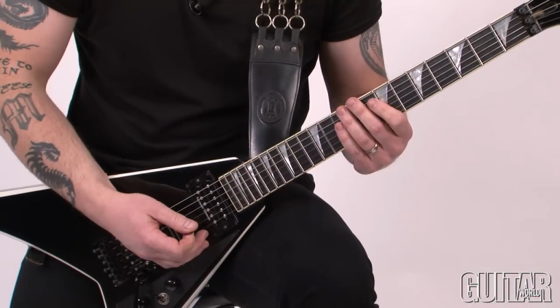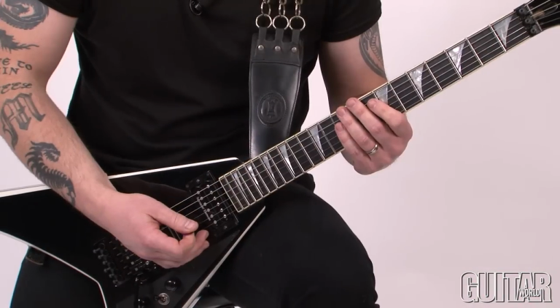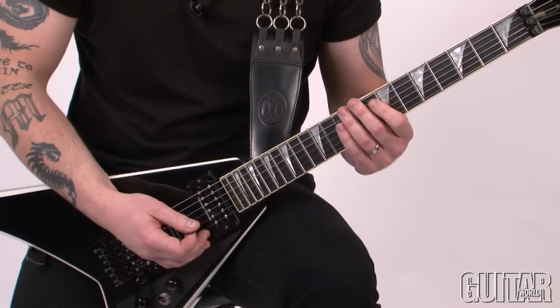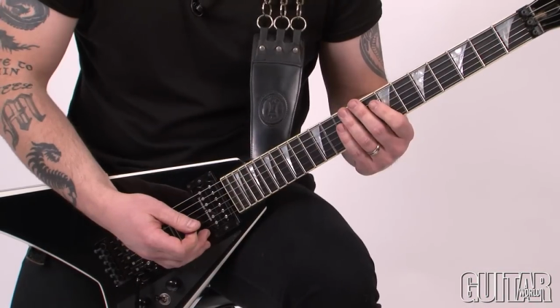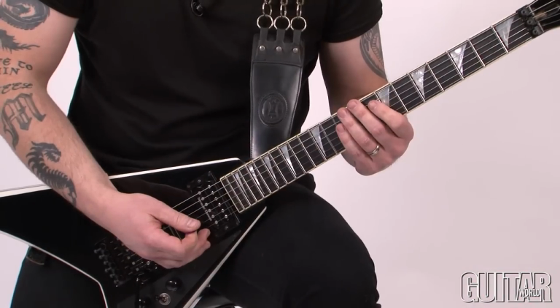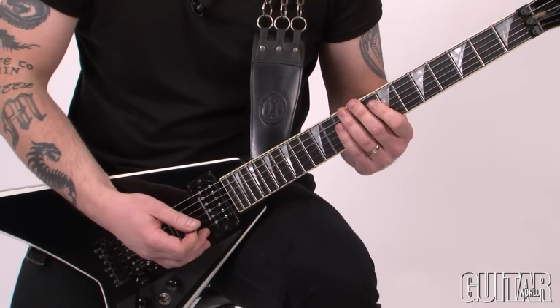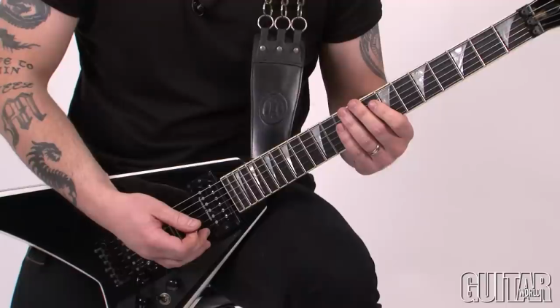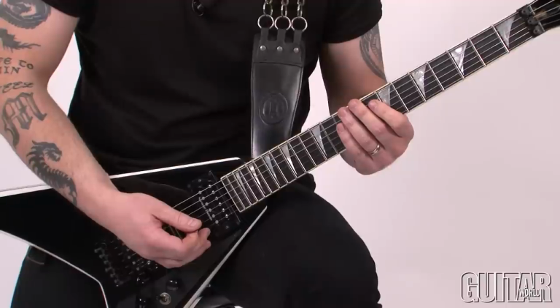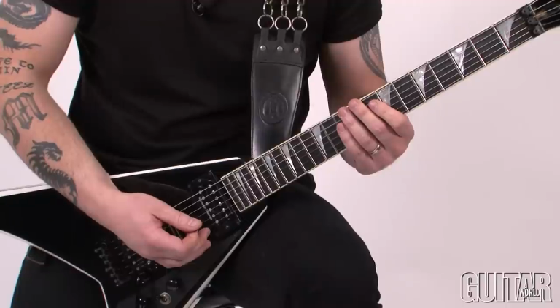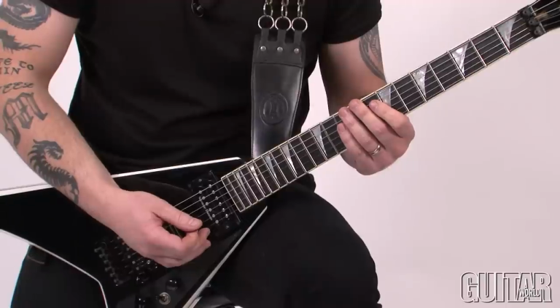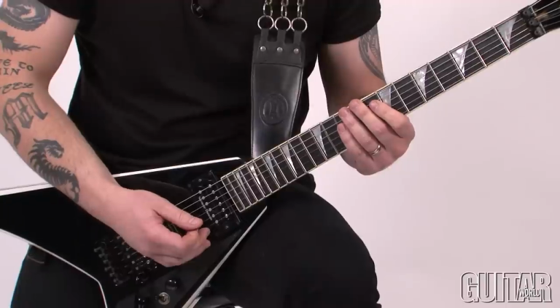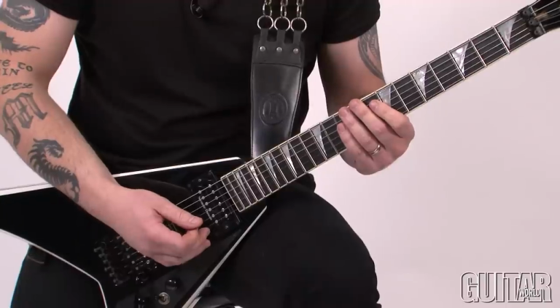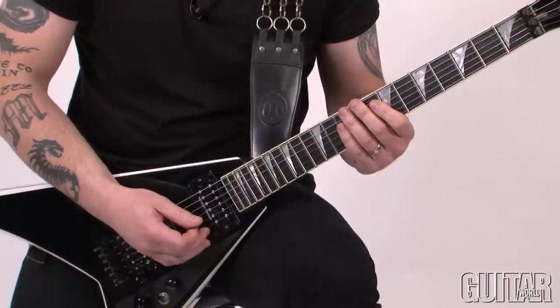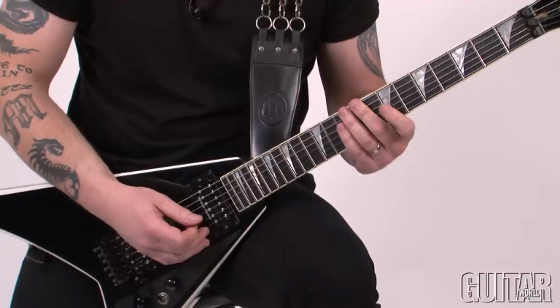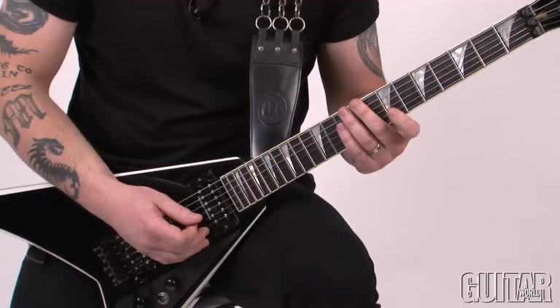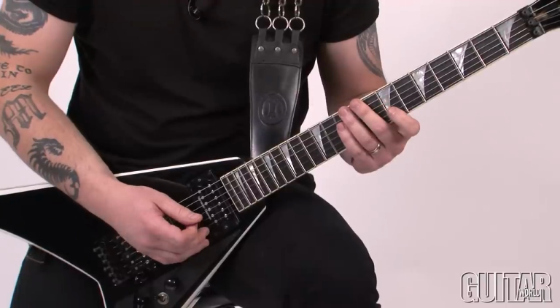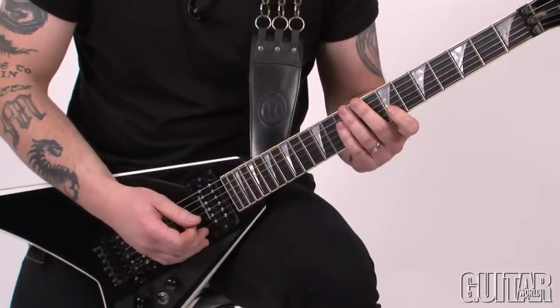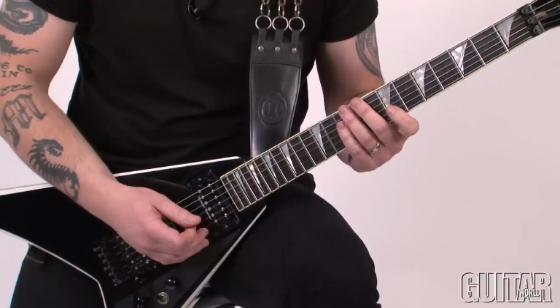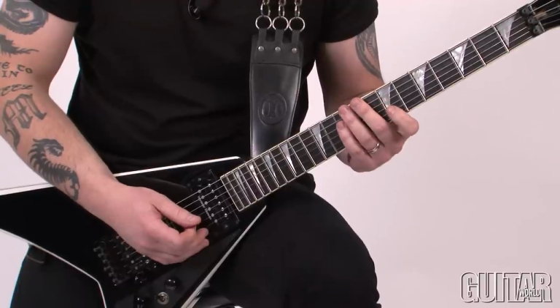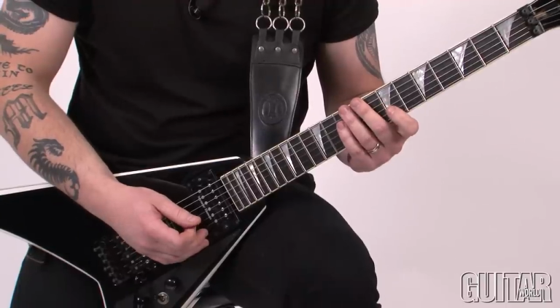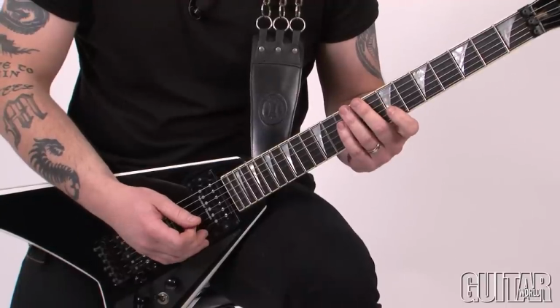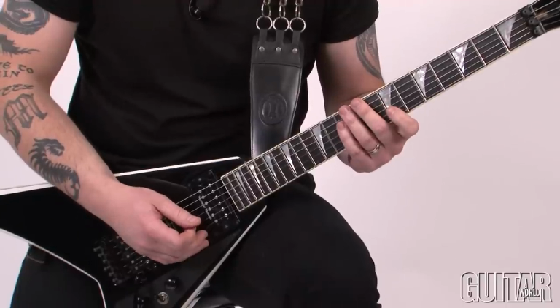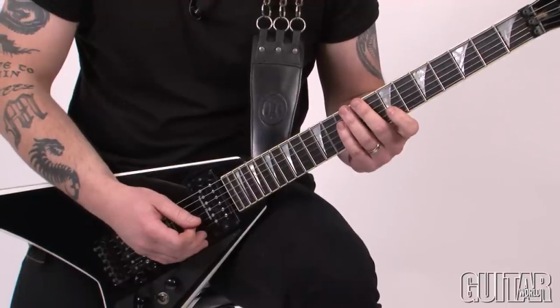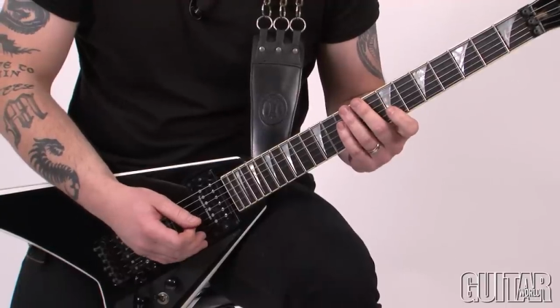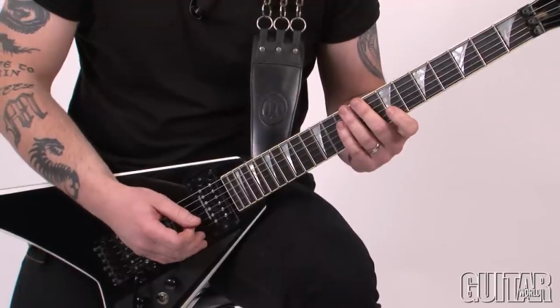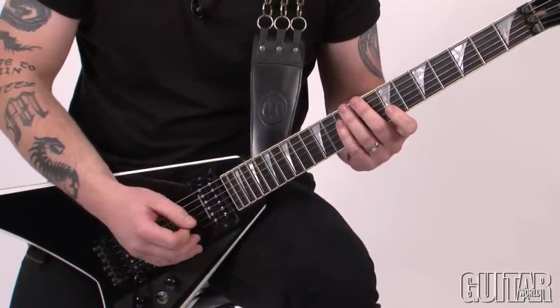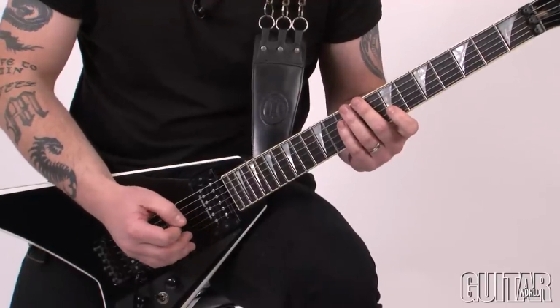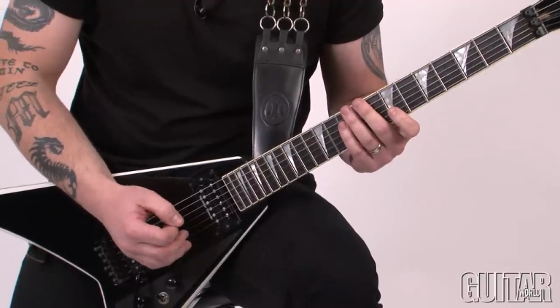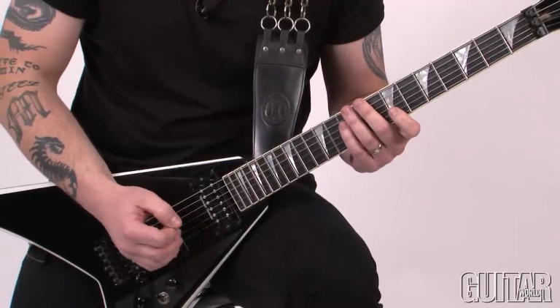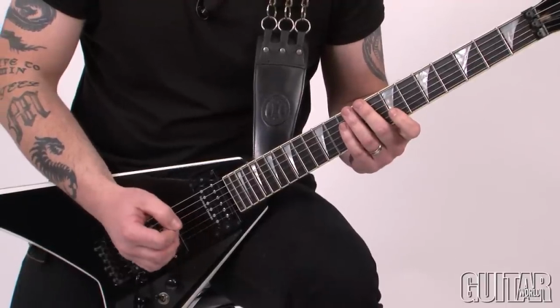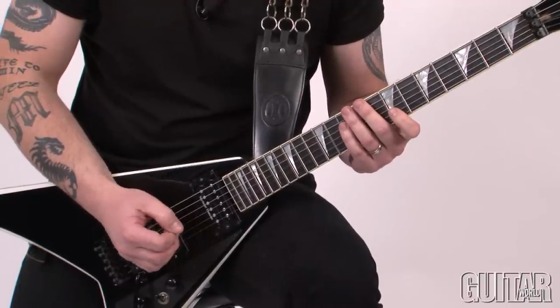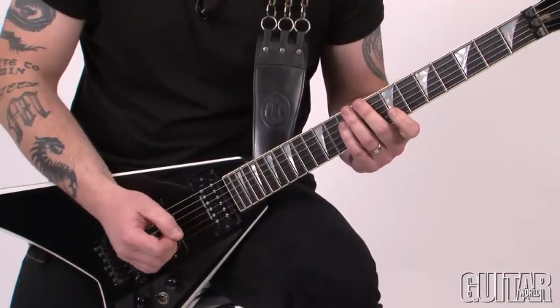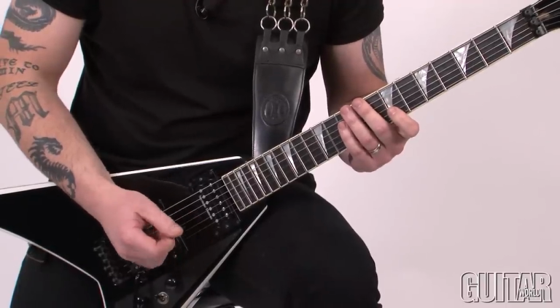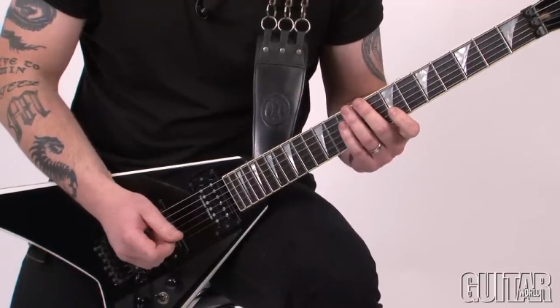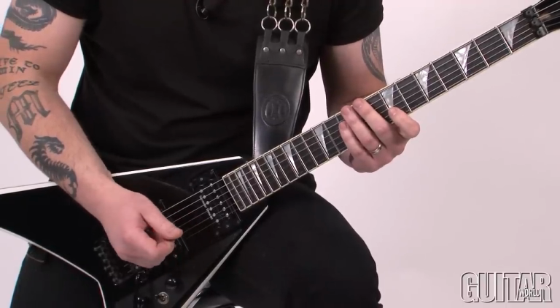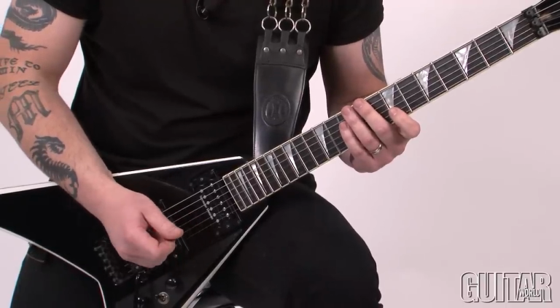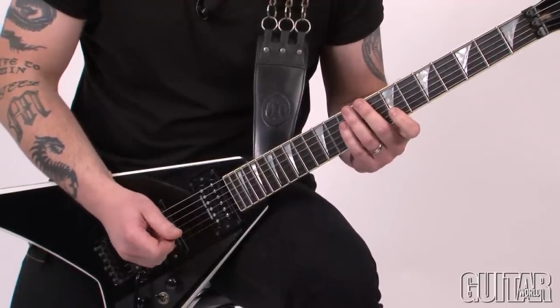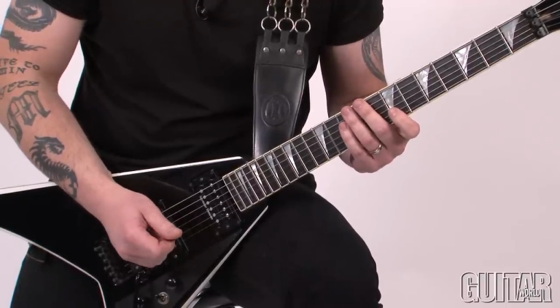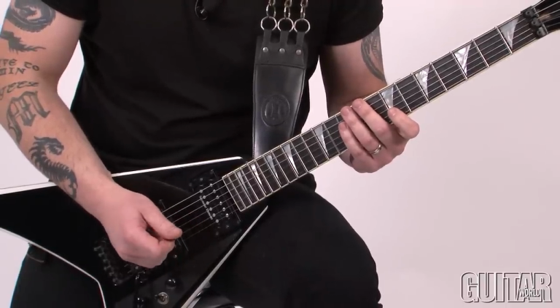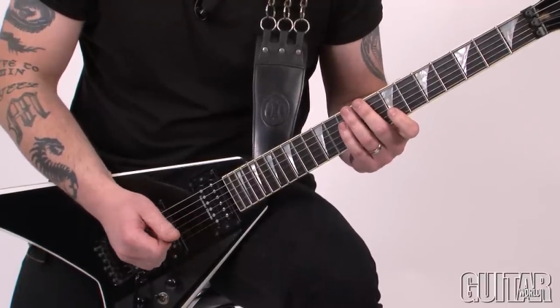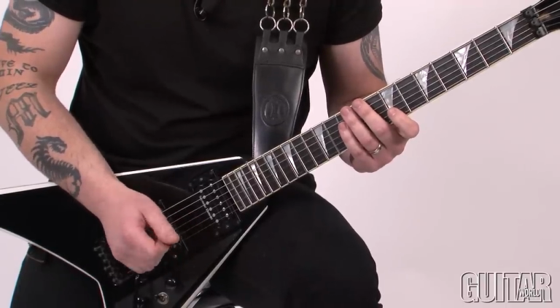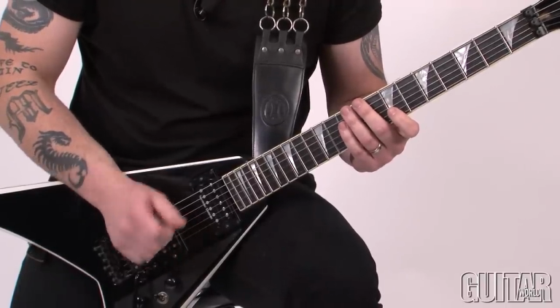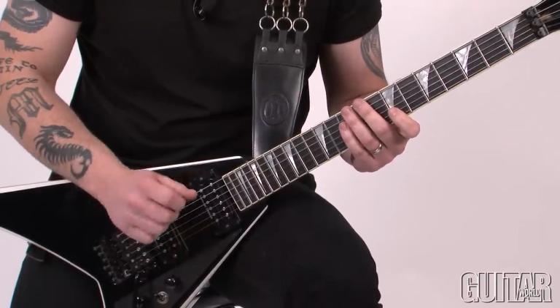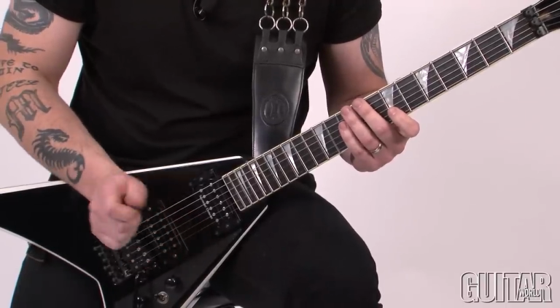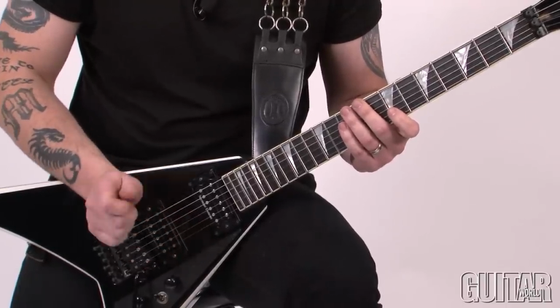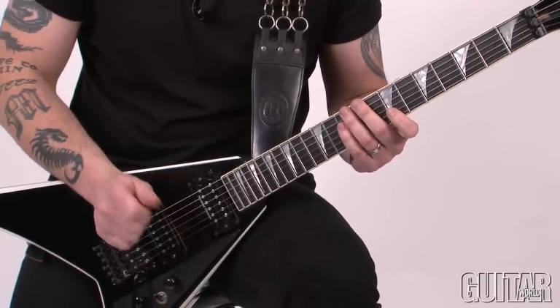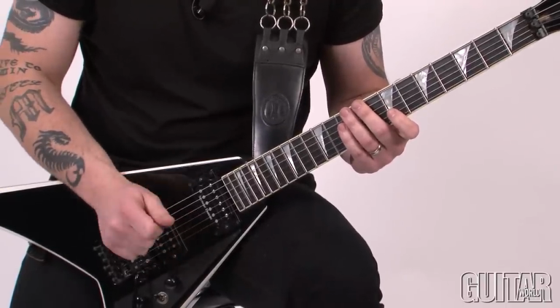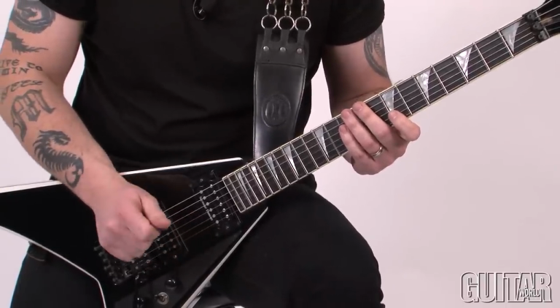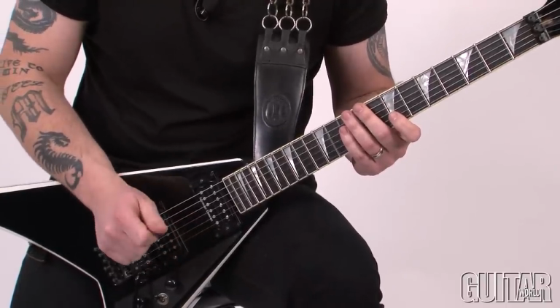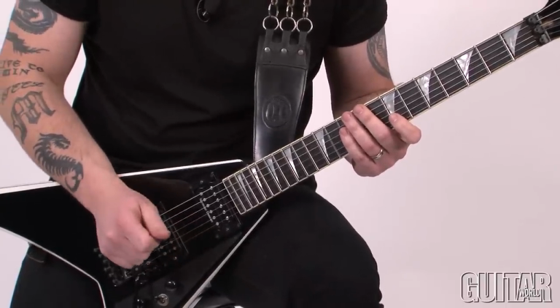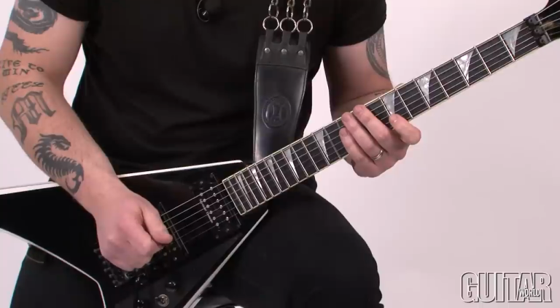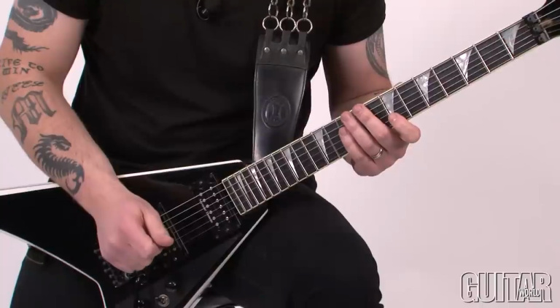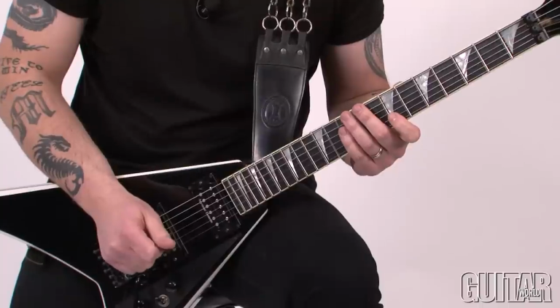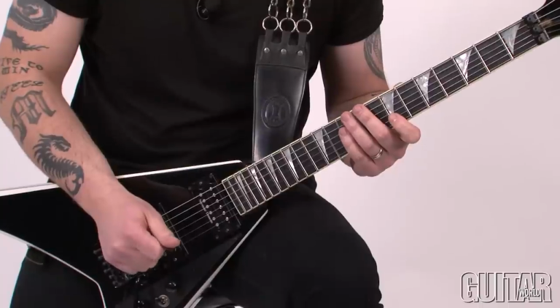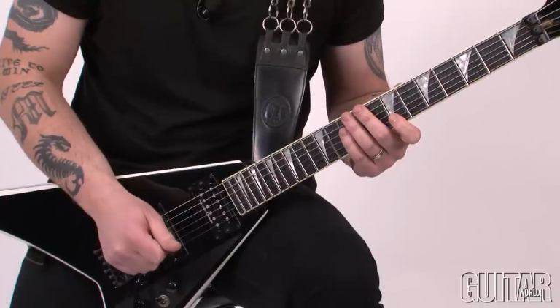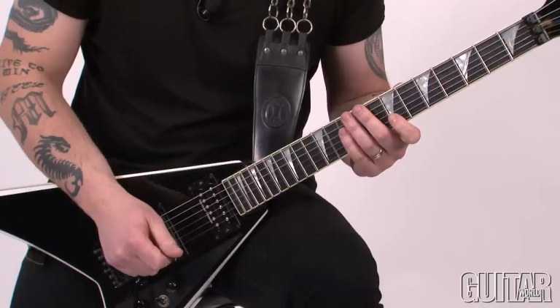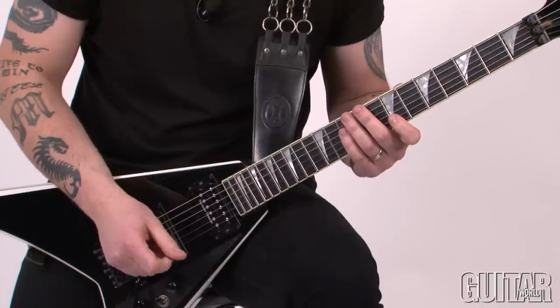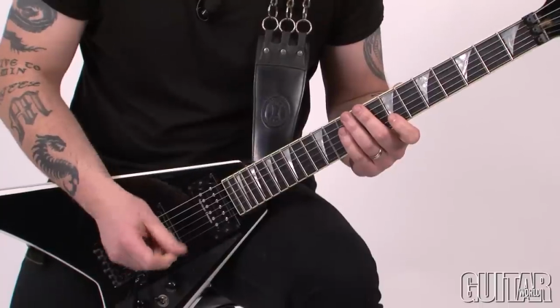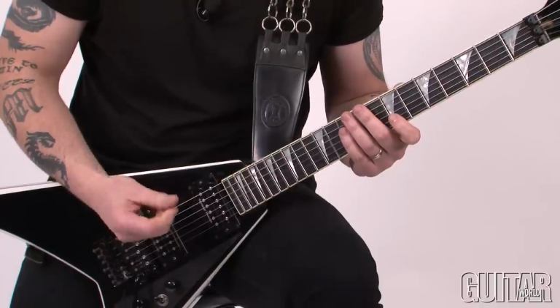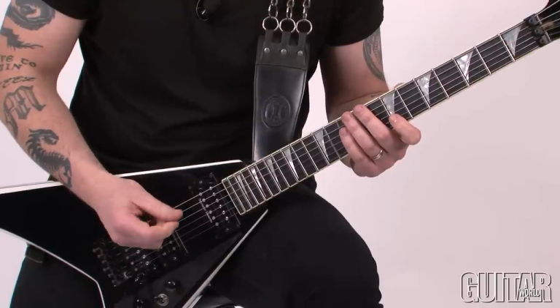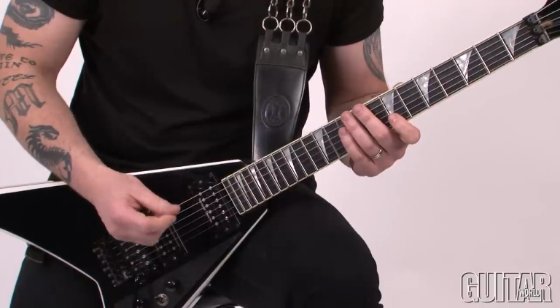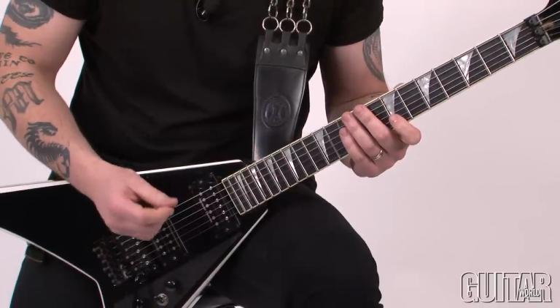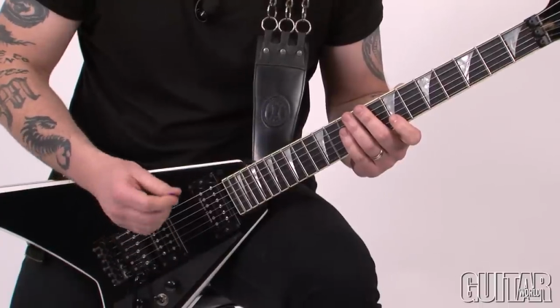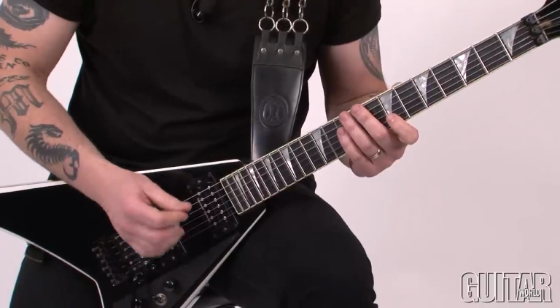This riff has three notes on the B string and one note on the high E. All notes are alternate picked. Check it out.